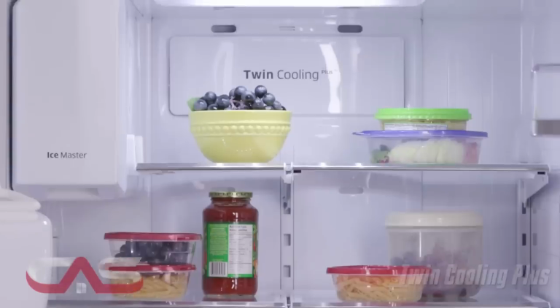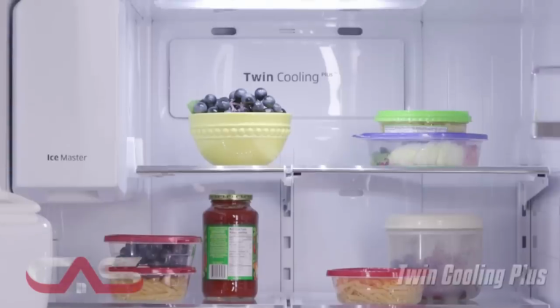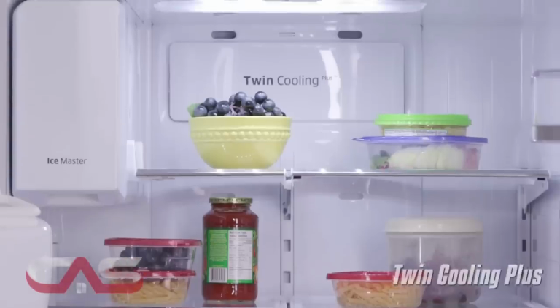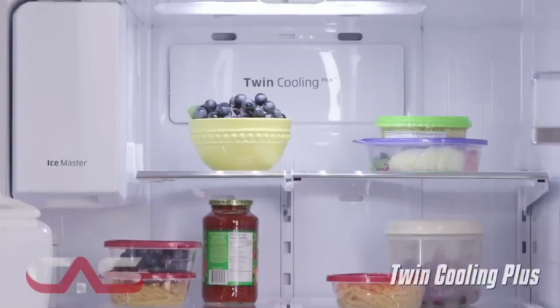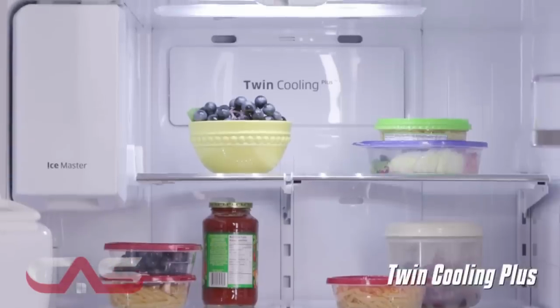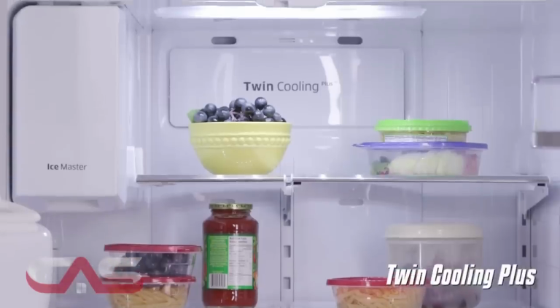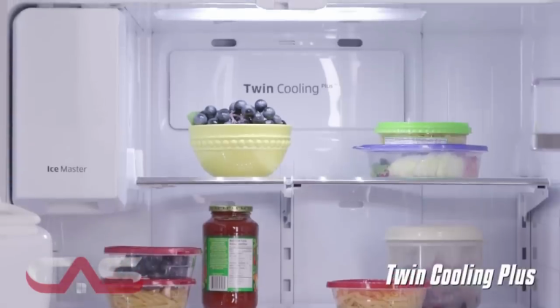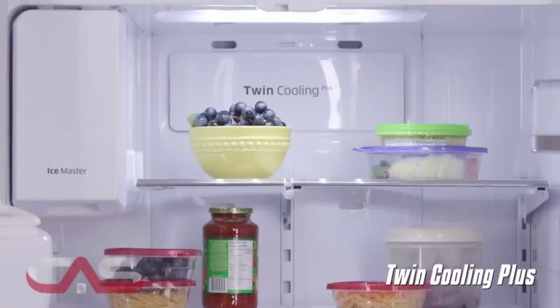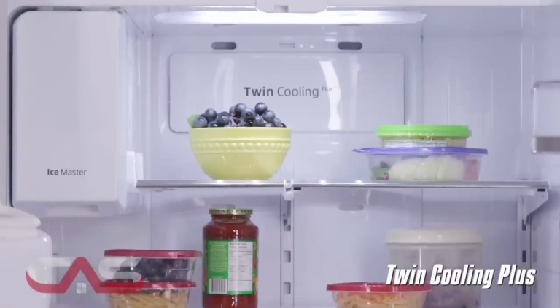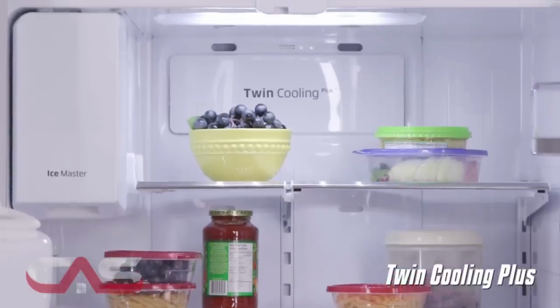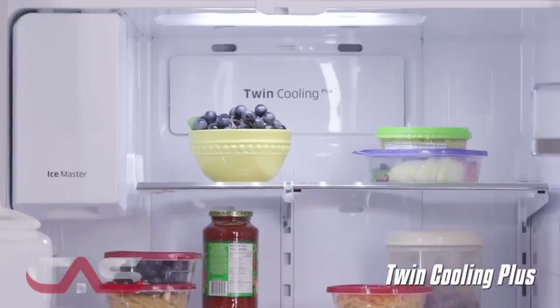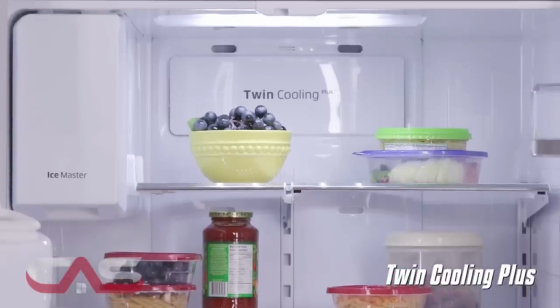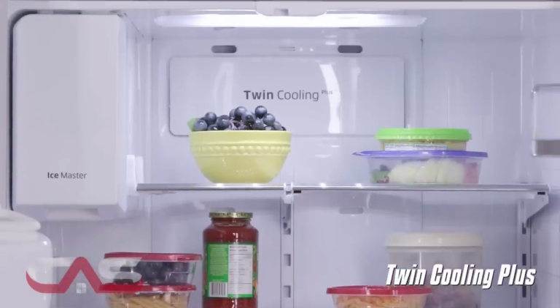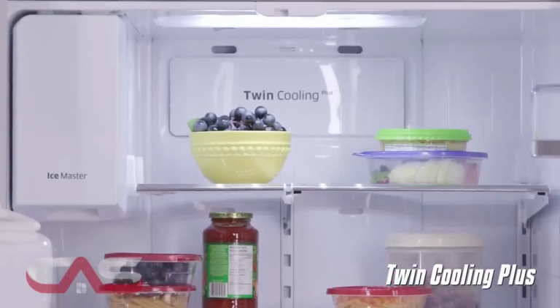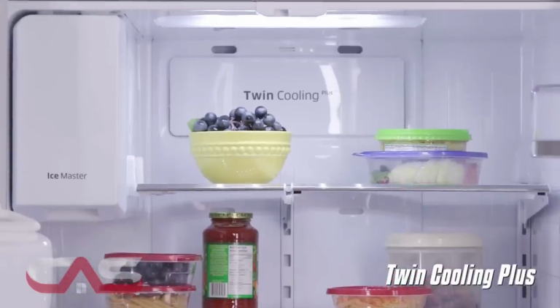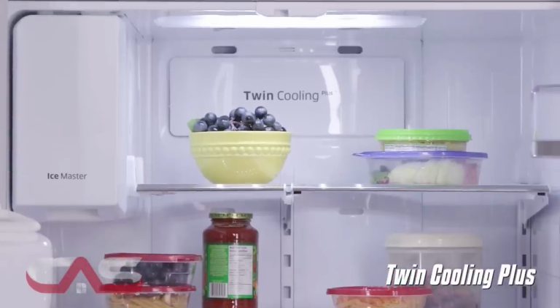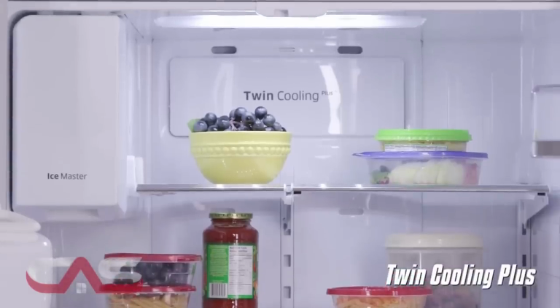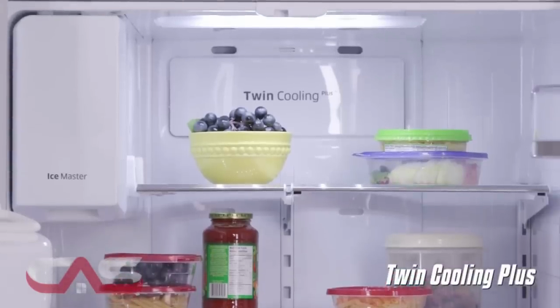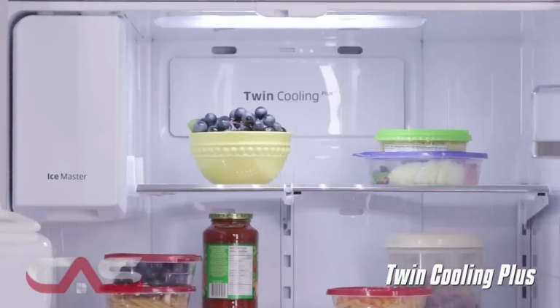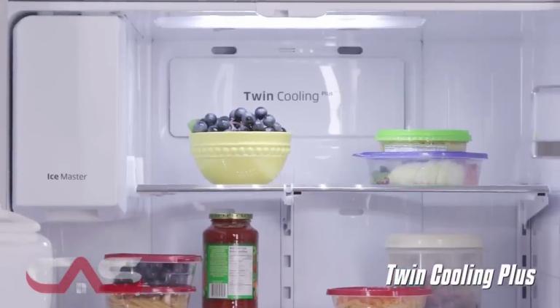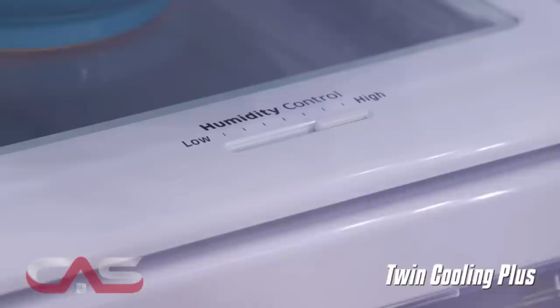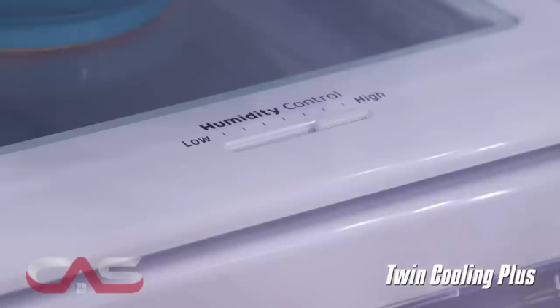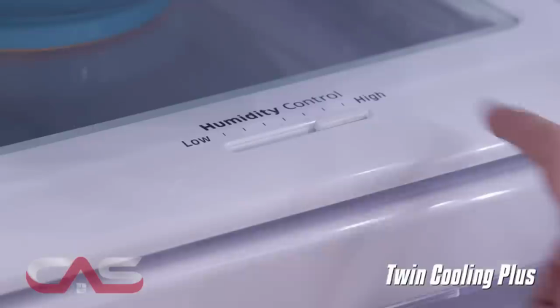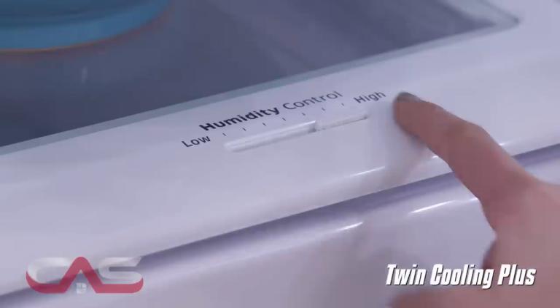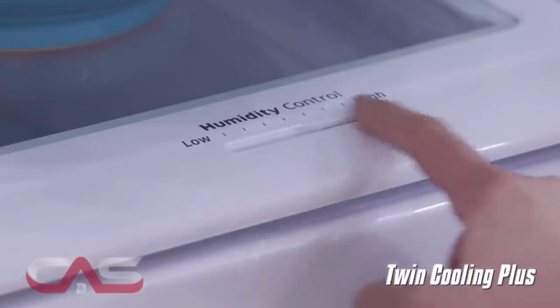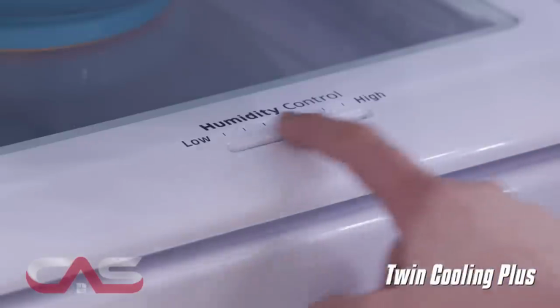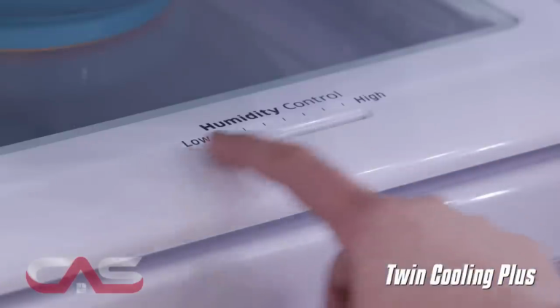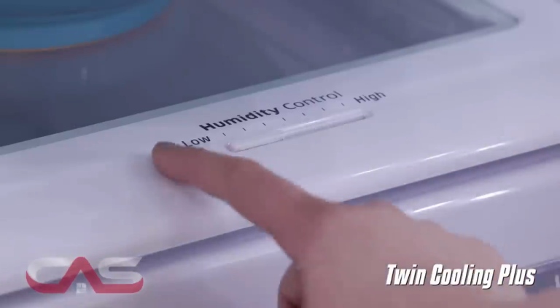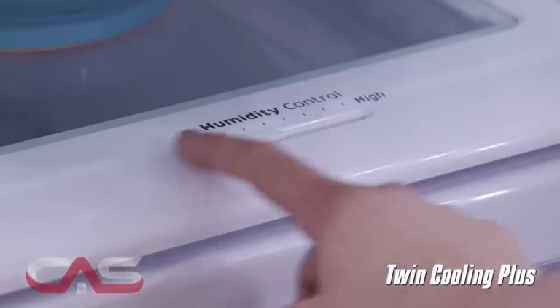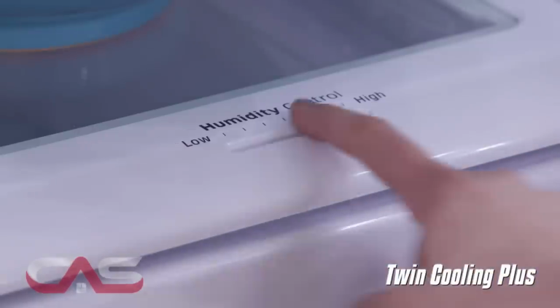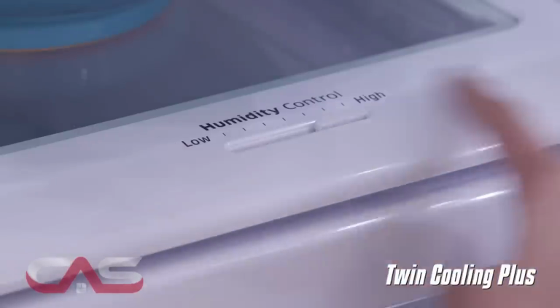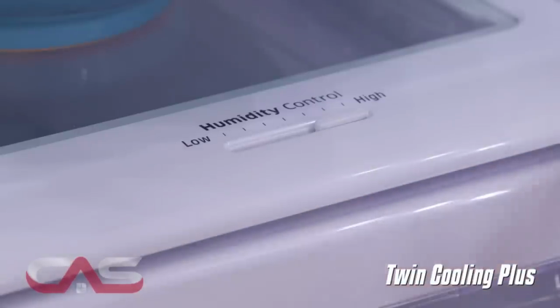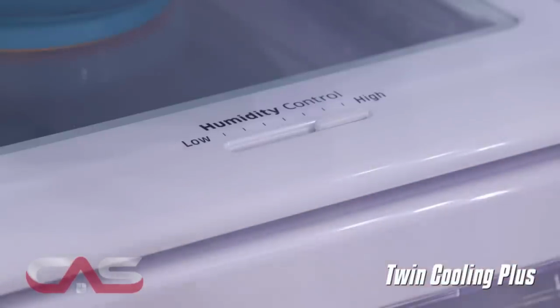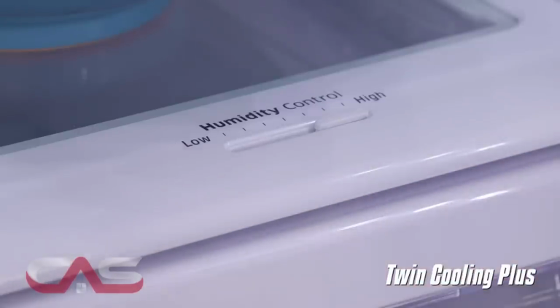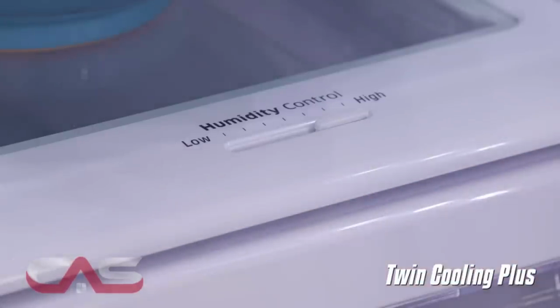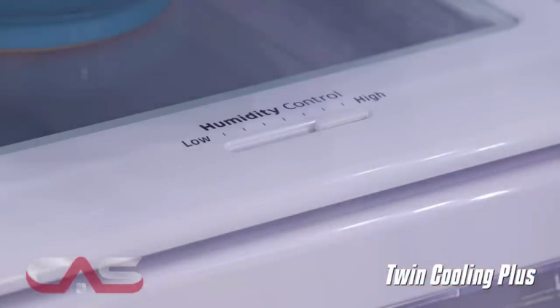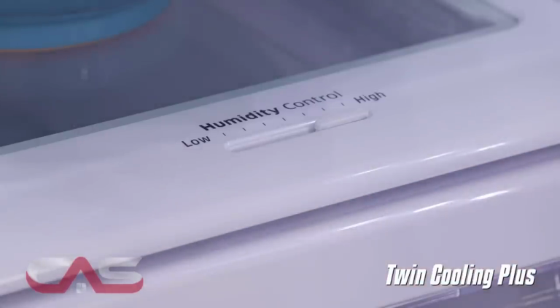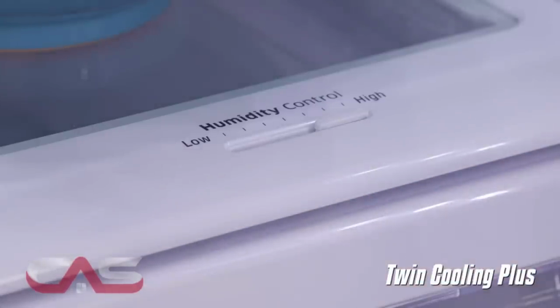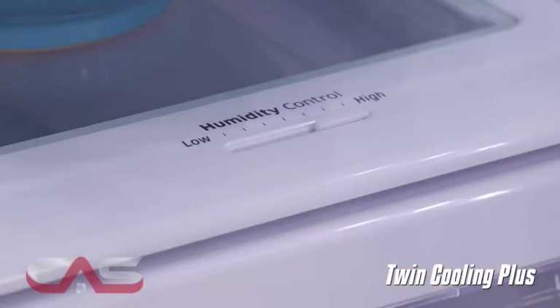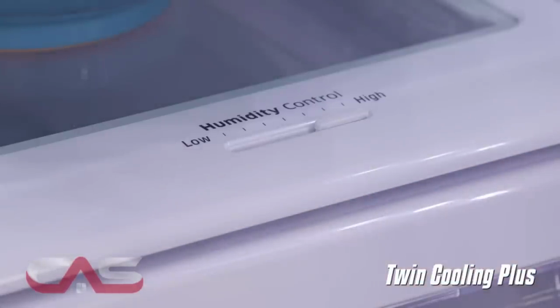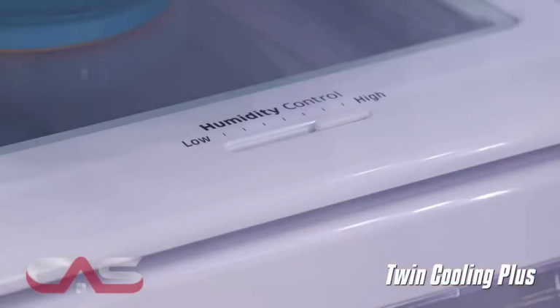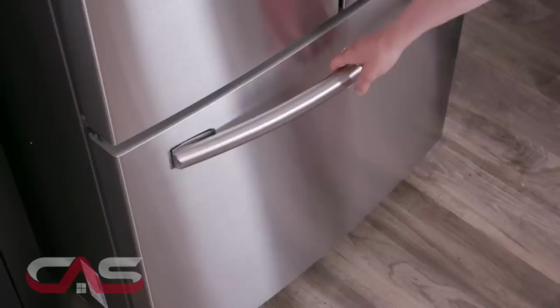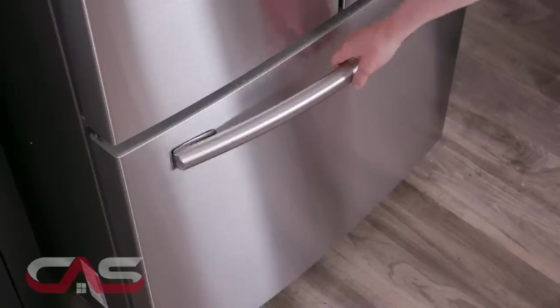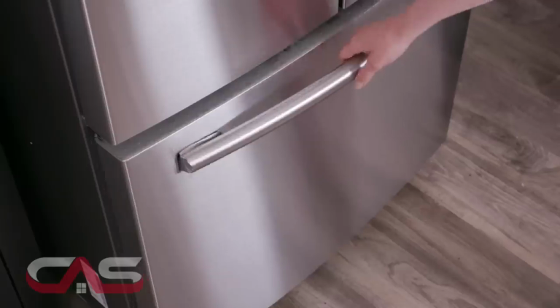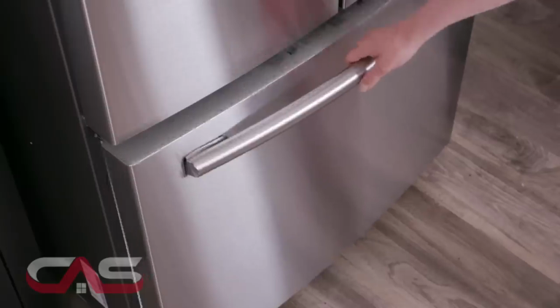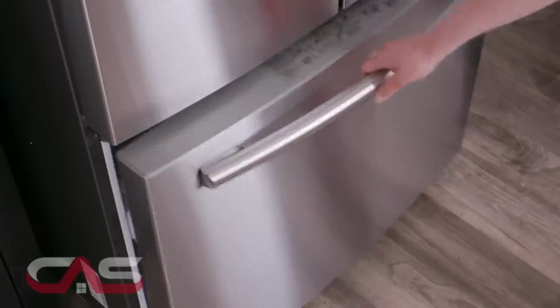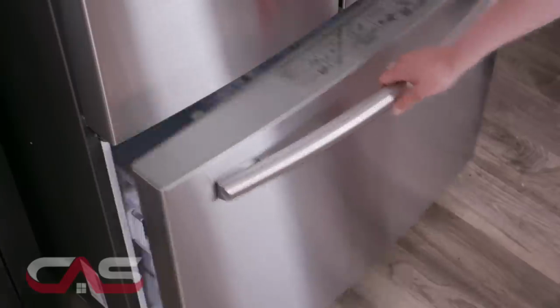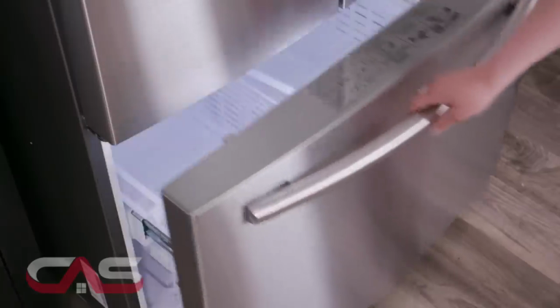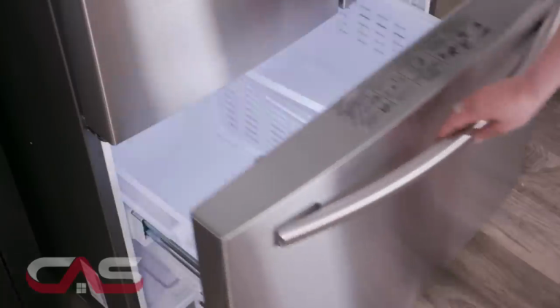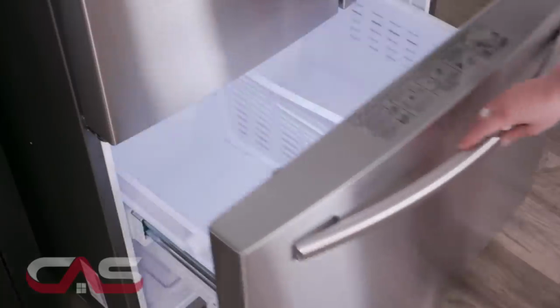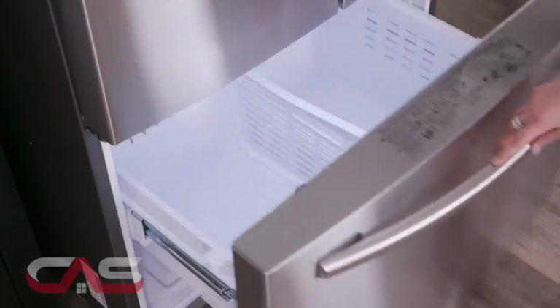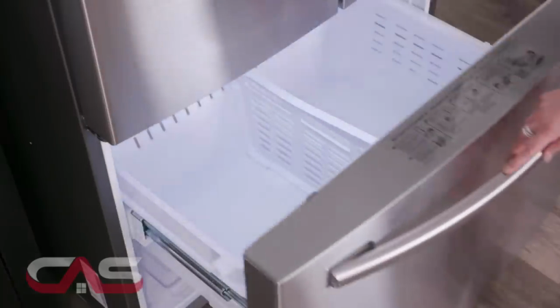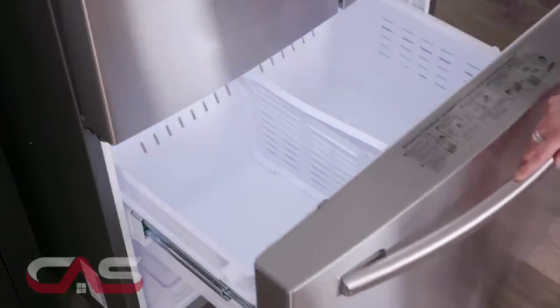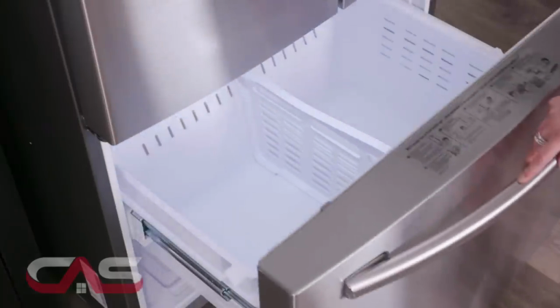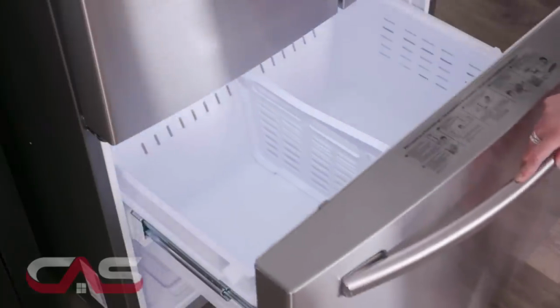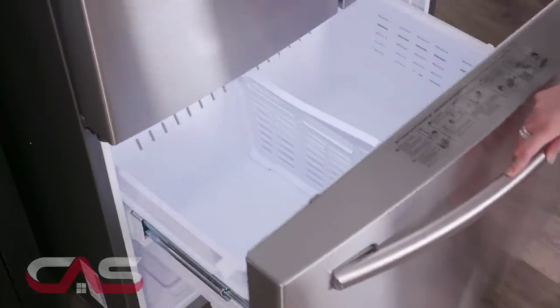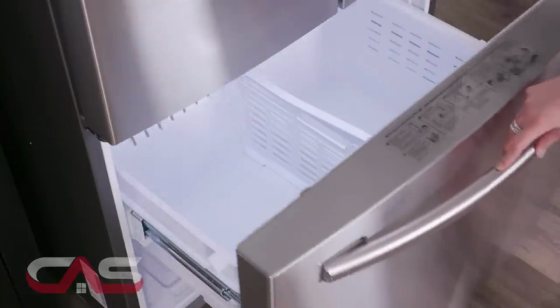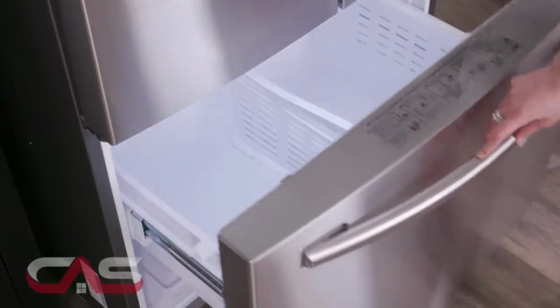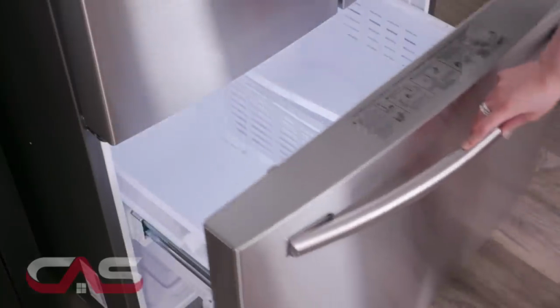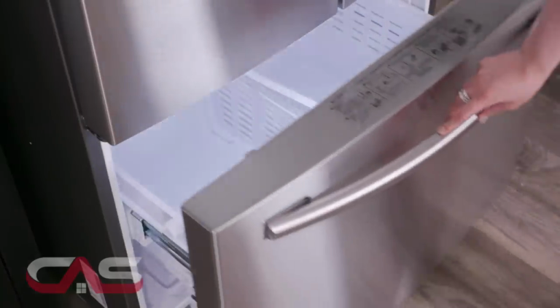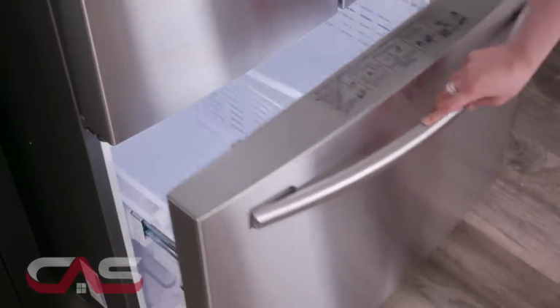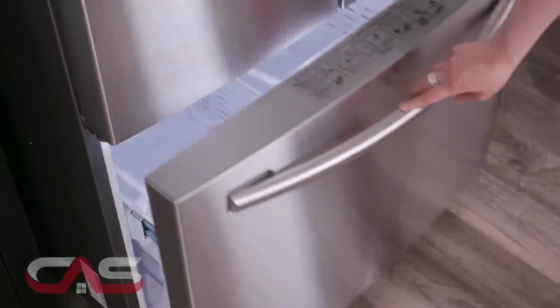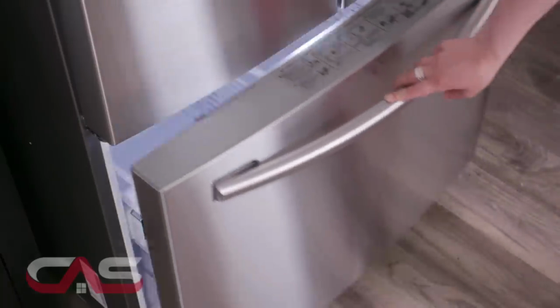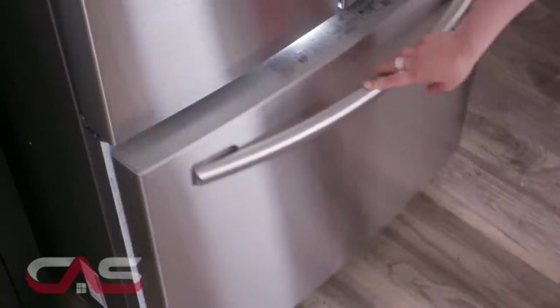This also has Twin Cooling Plus, keeping your produce fresher for even longer and less freezer burn happening in the freezer.